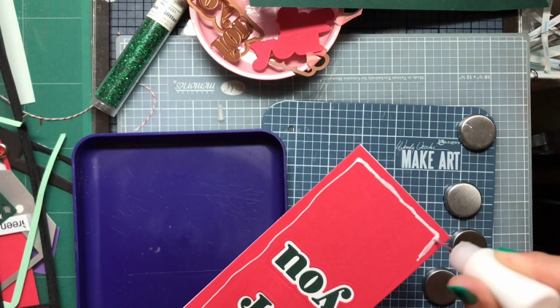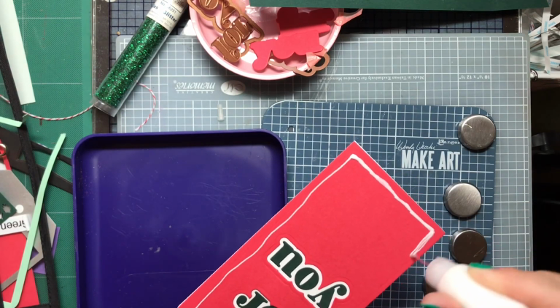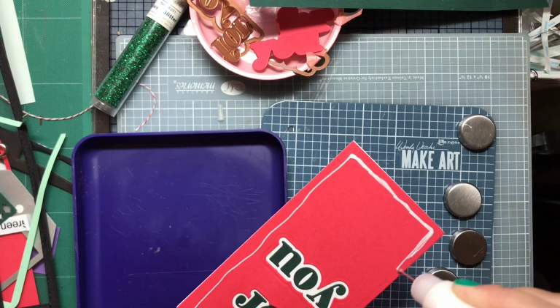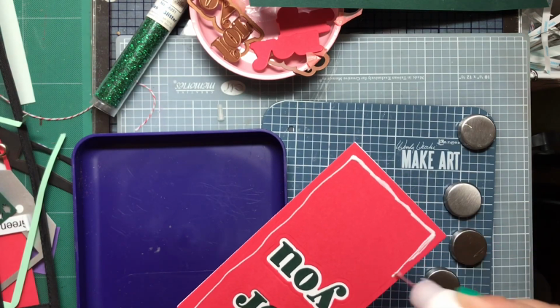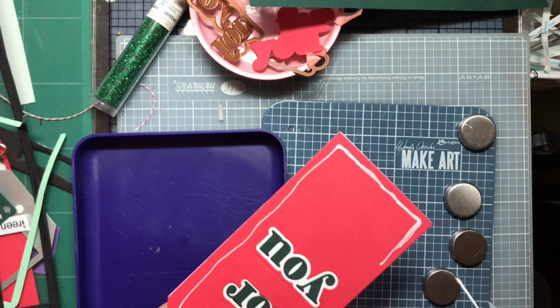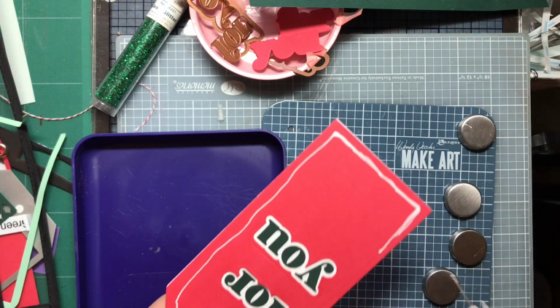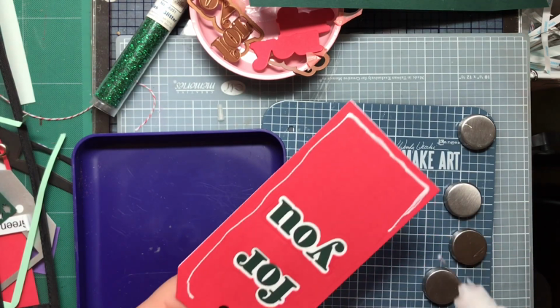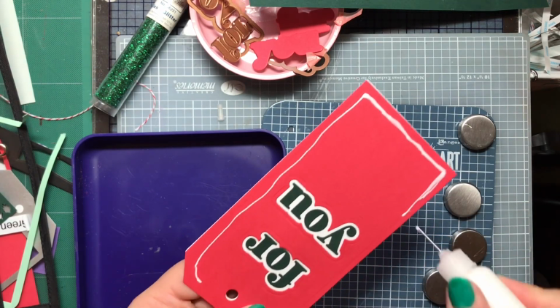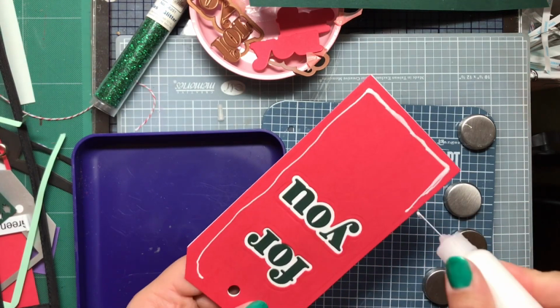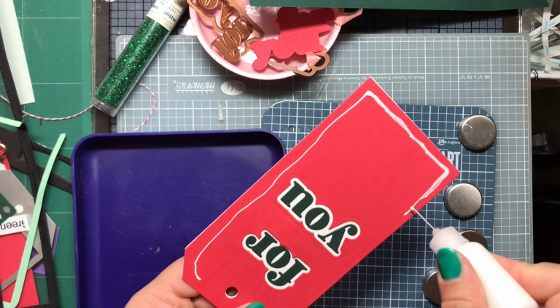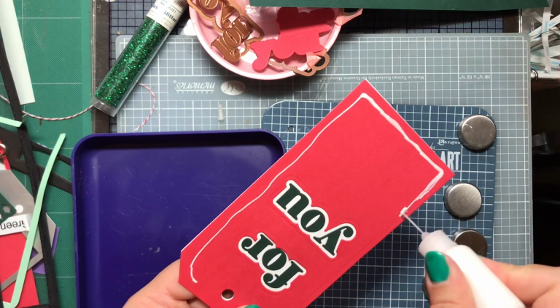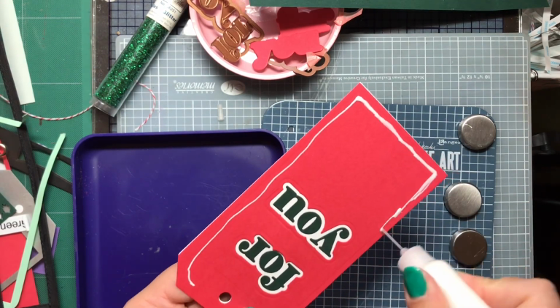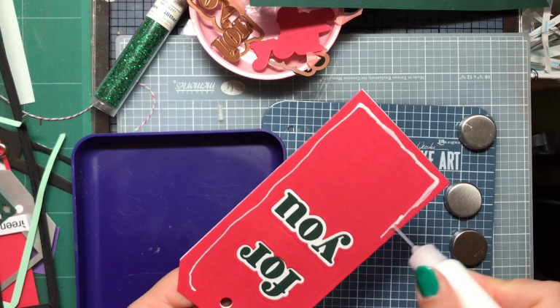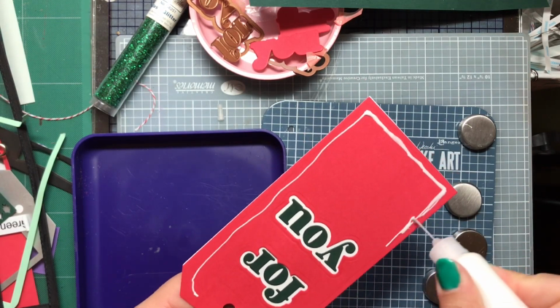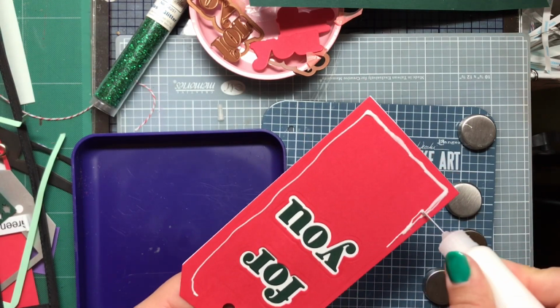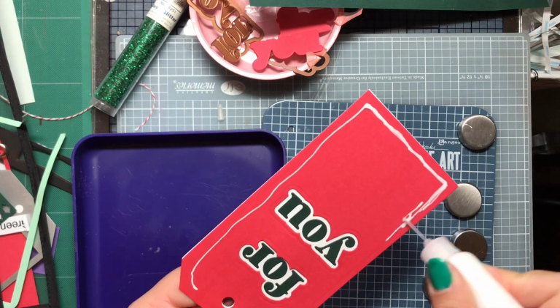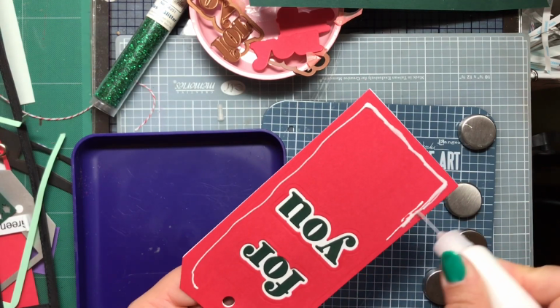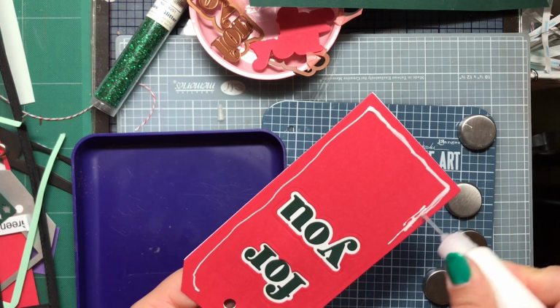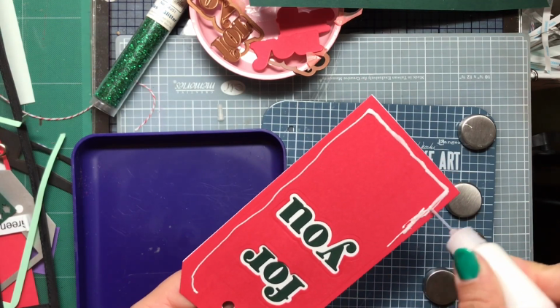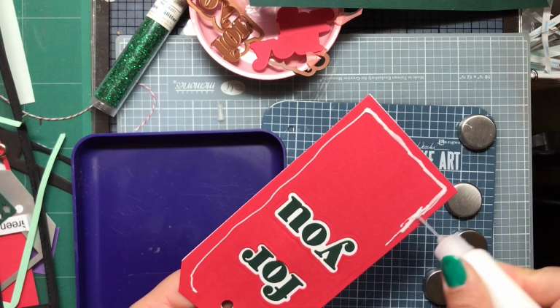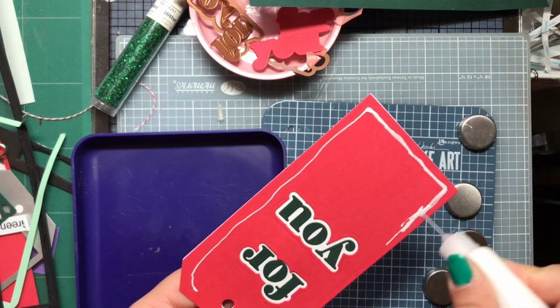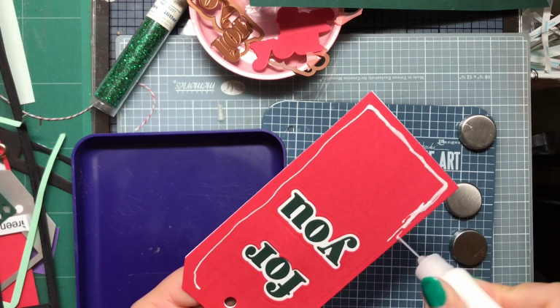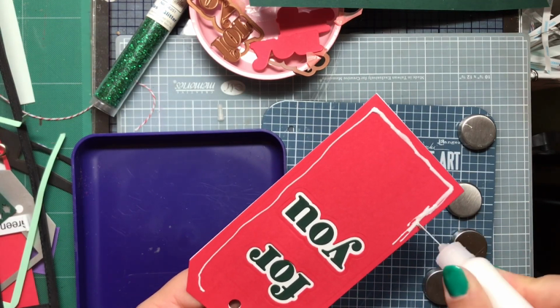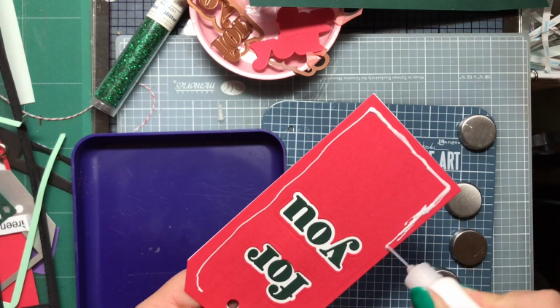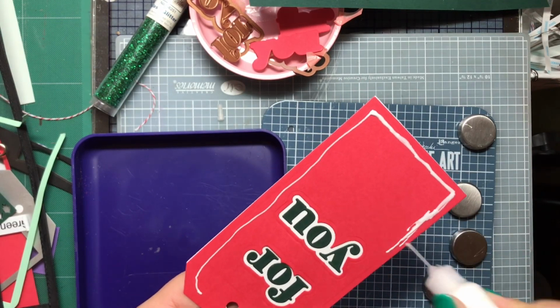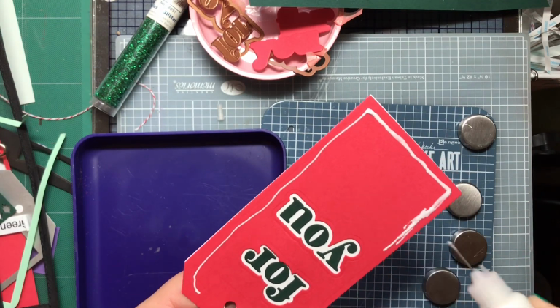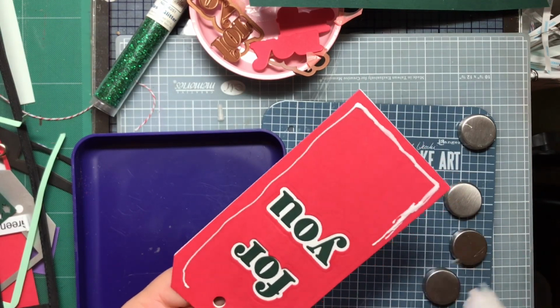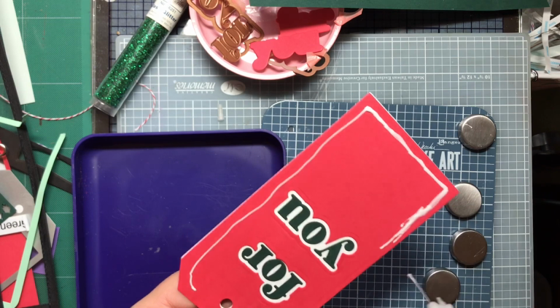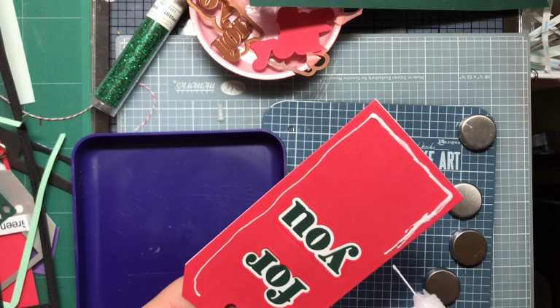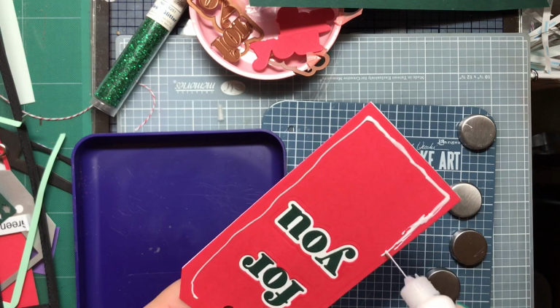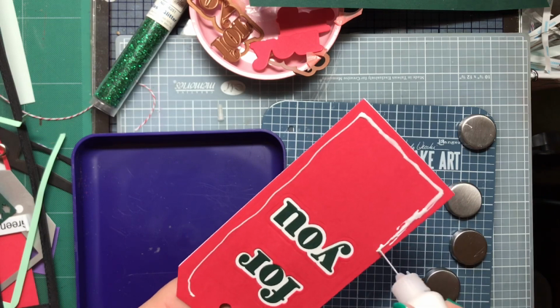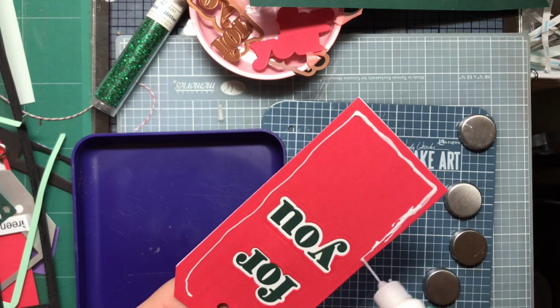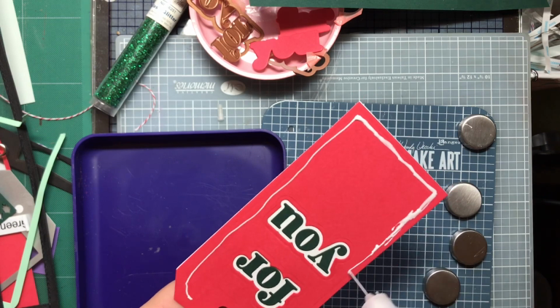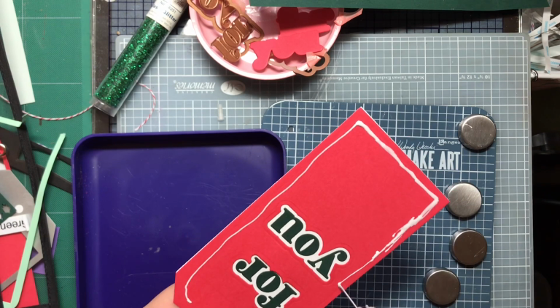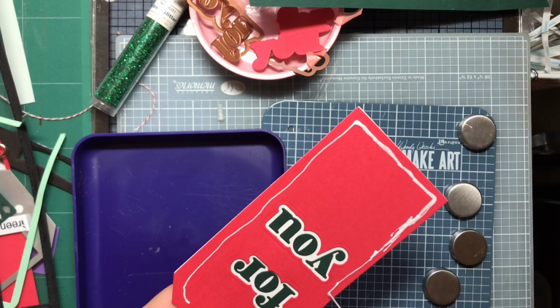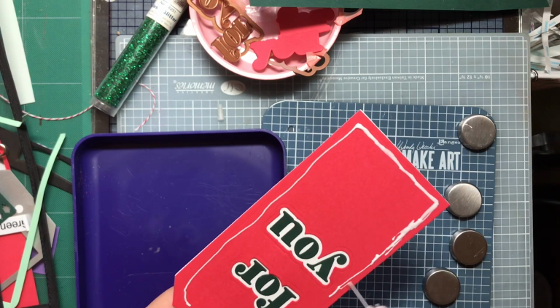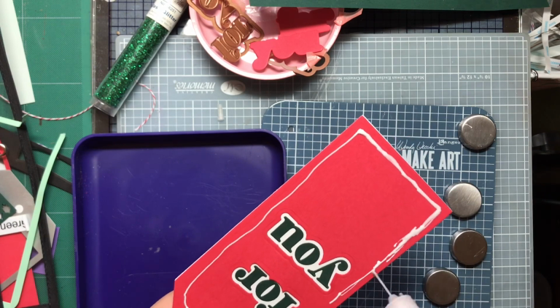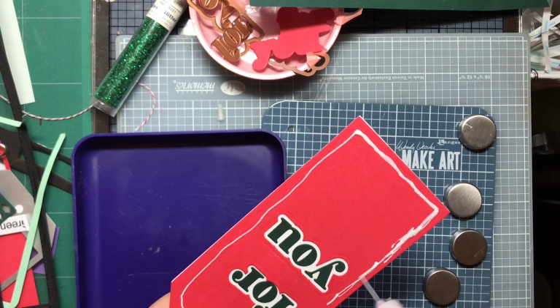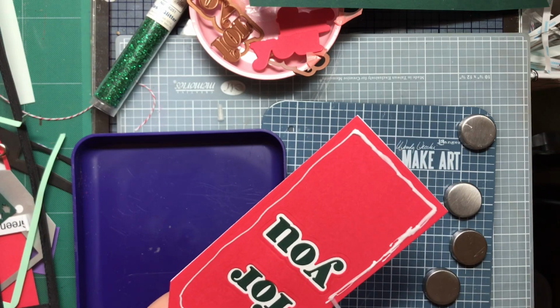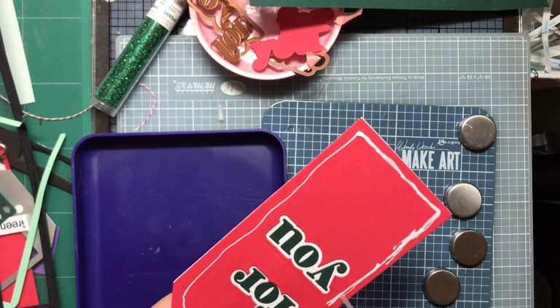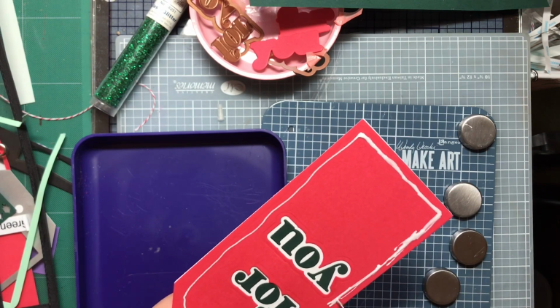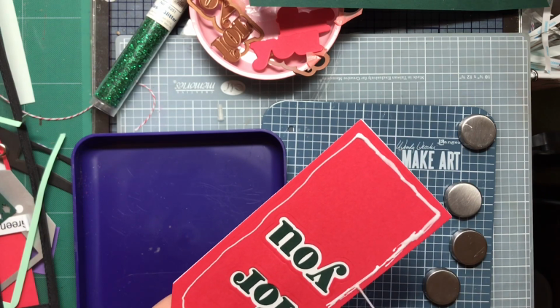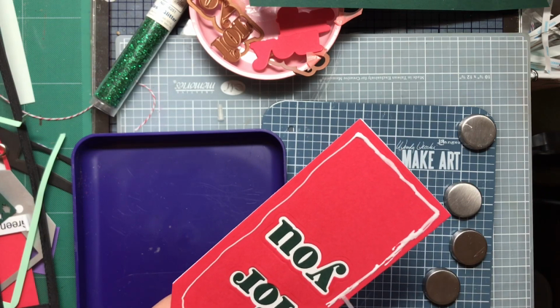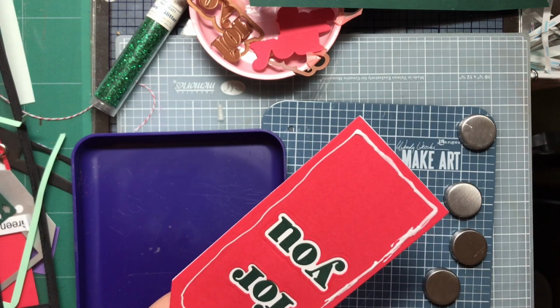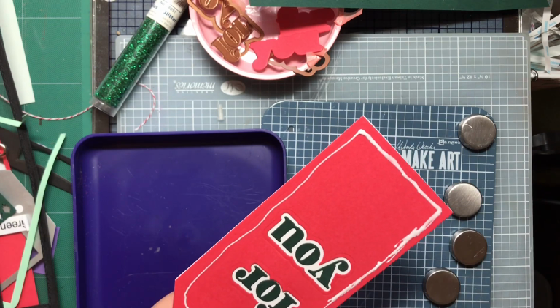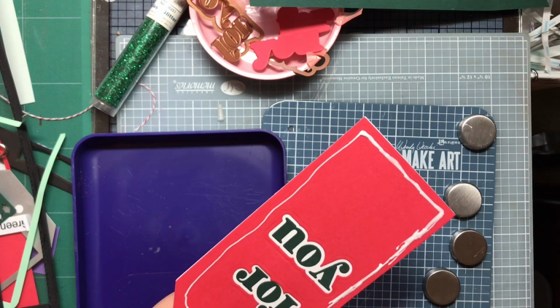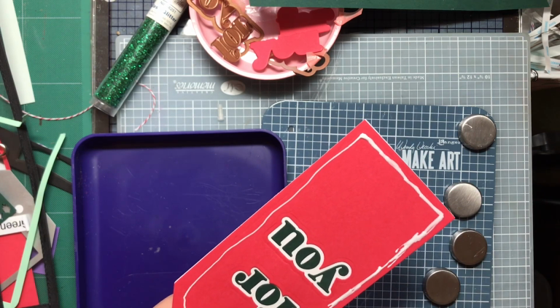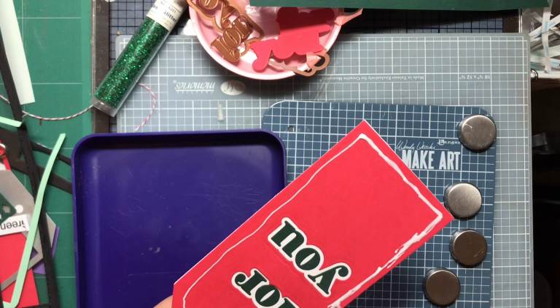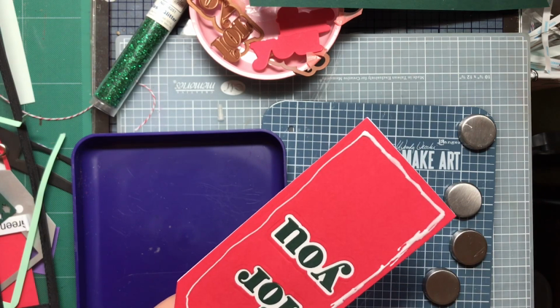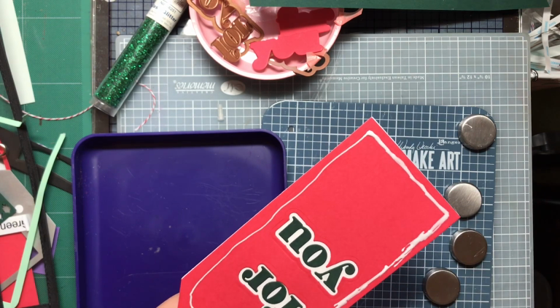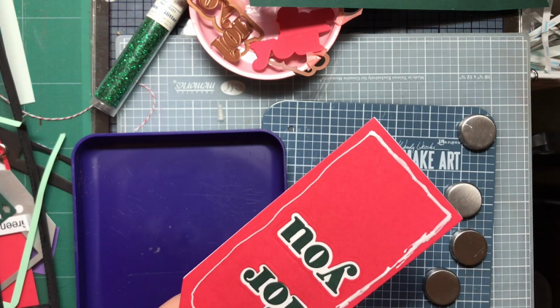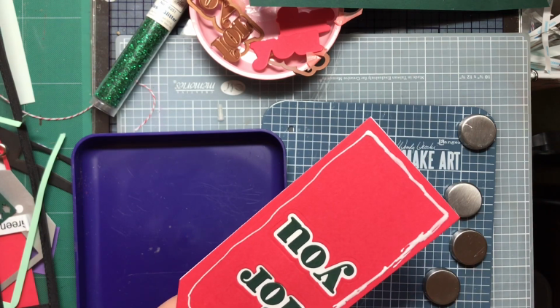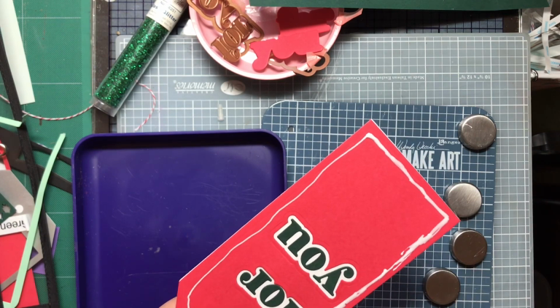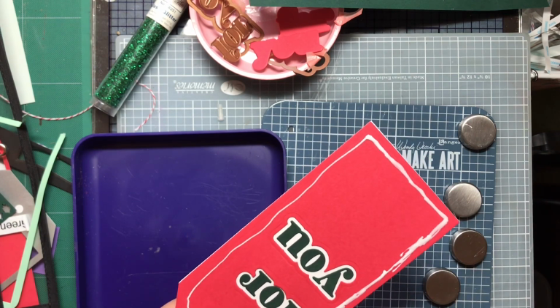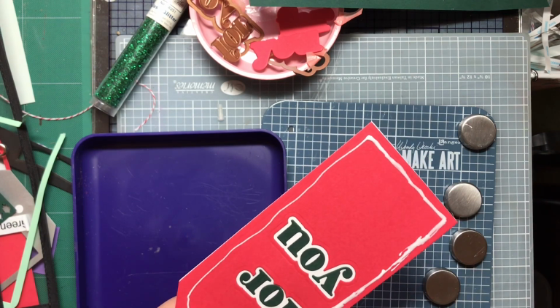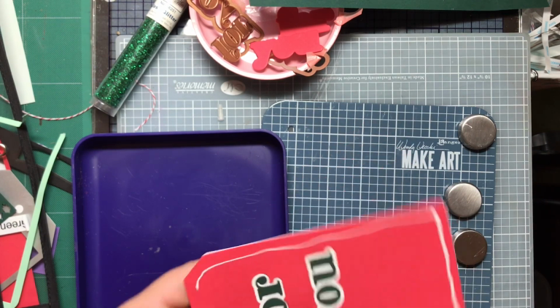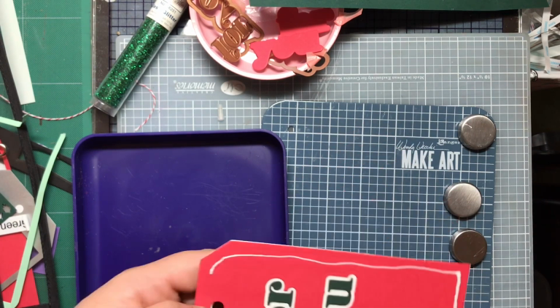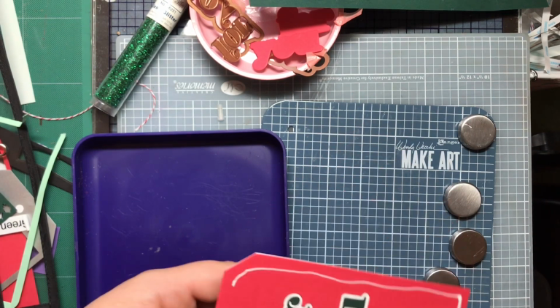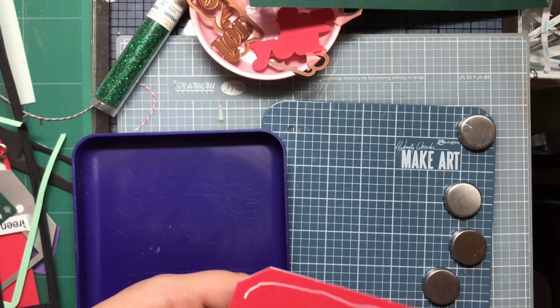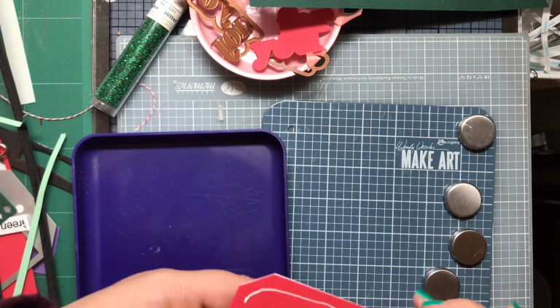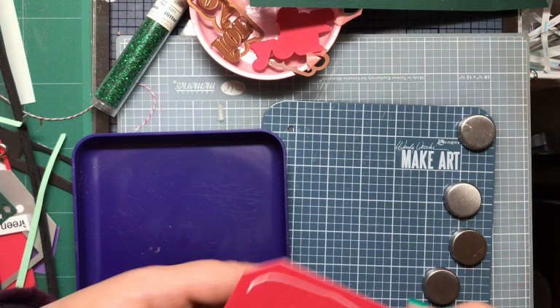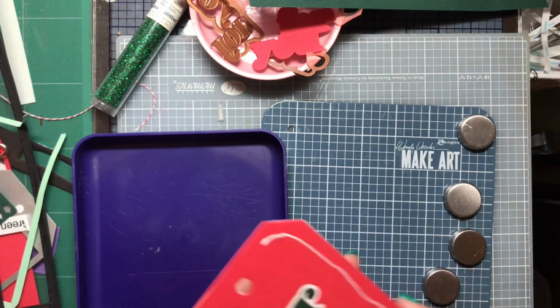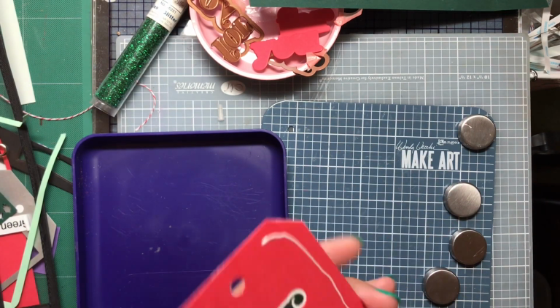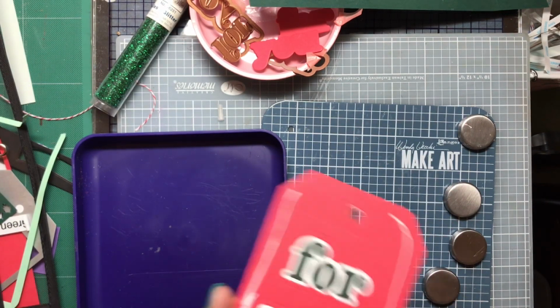It might have been around when I was a kid, because my mom gave me some craft supplies from when I was little. So who knows — it could be that old.